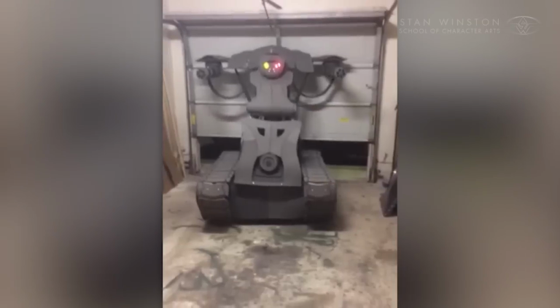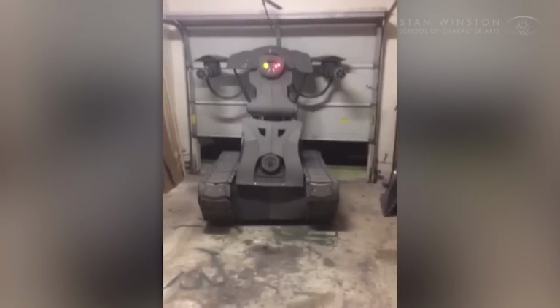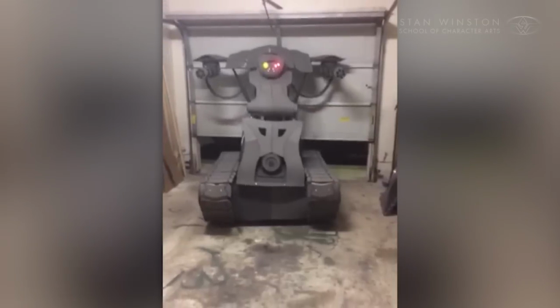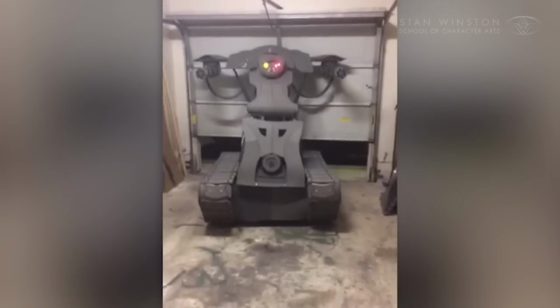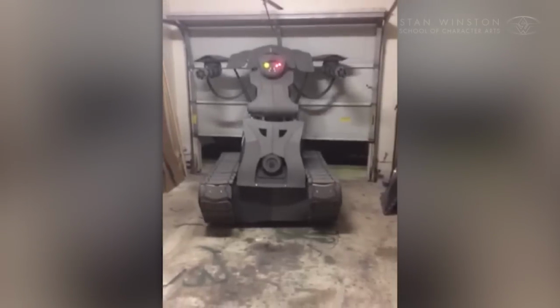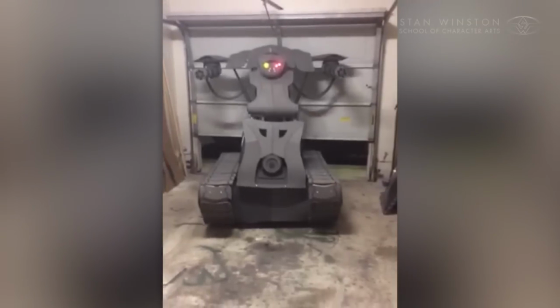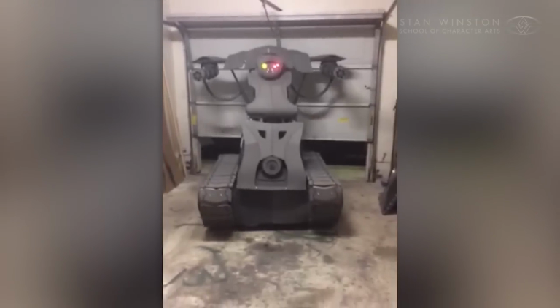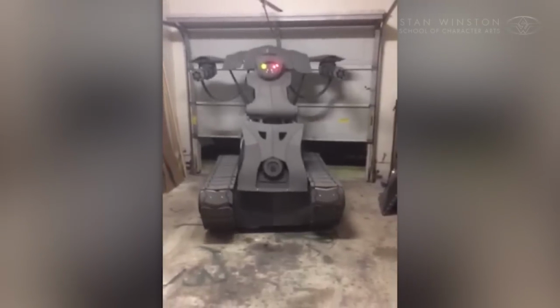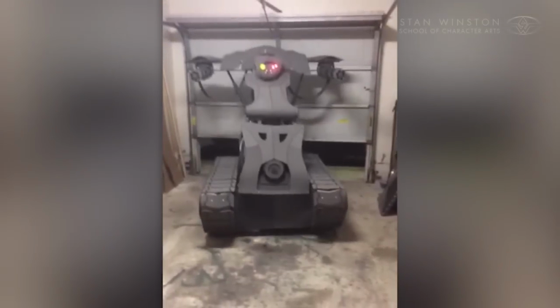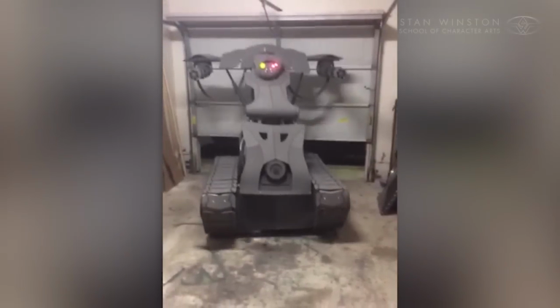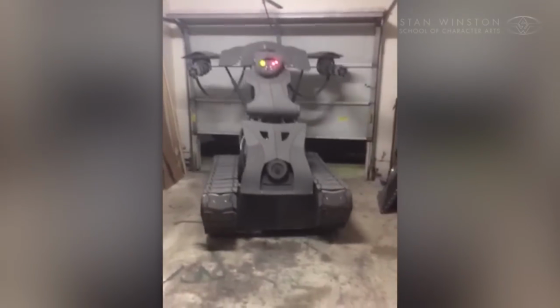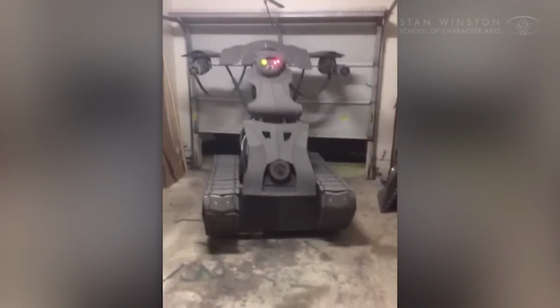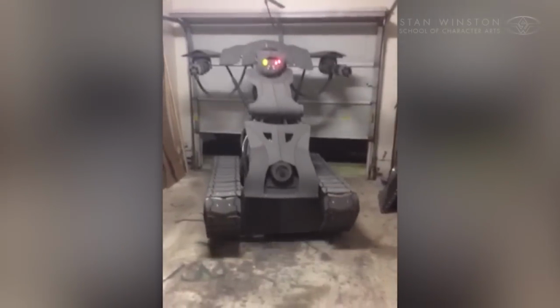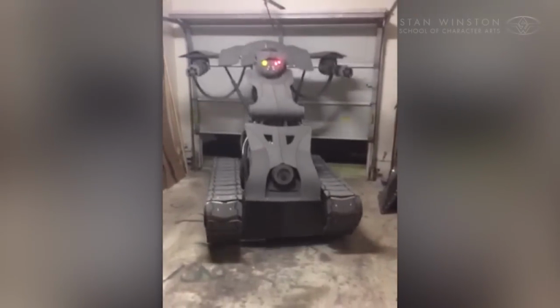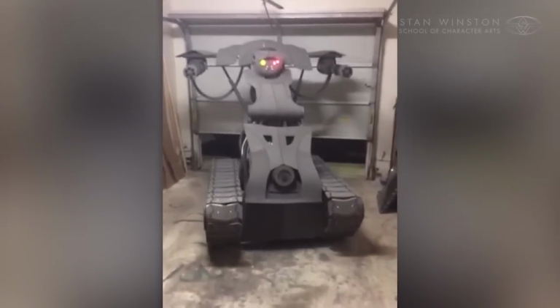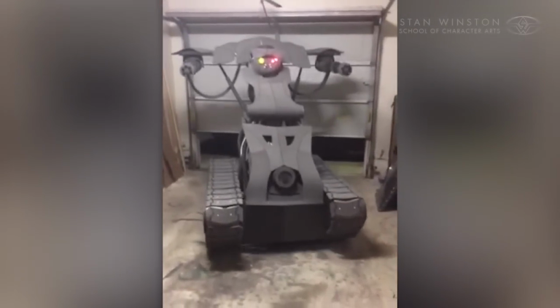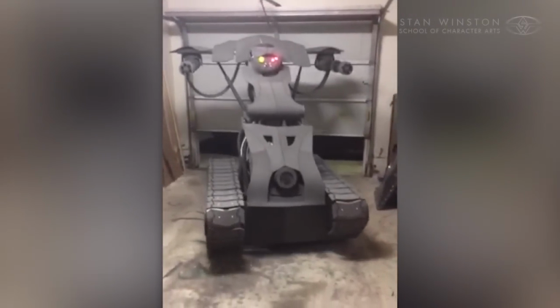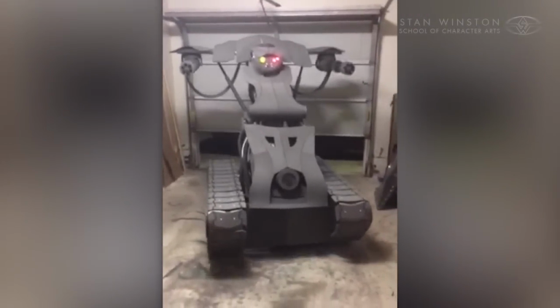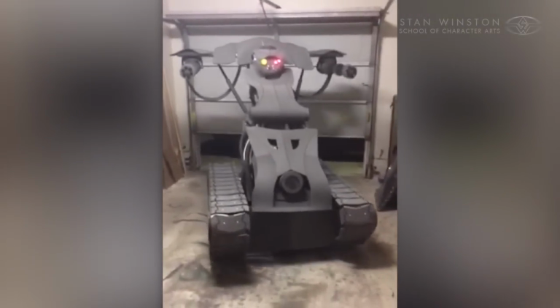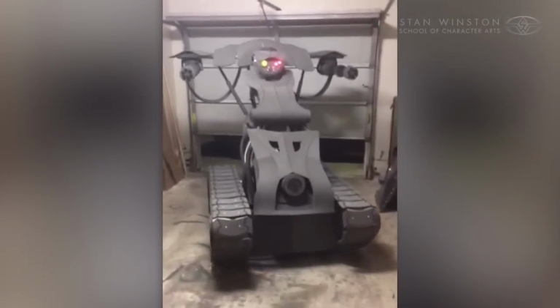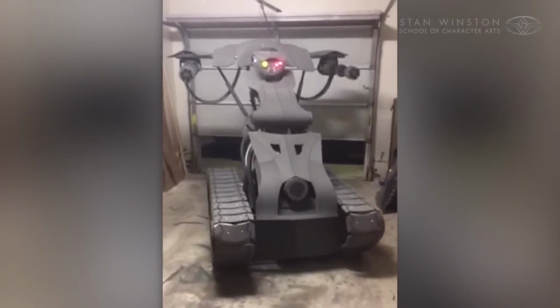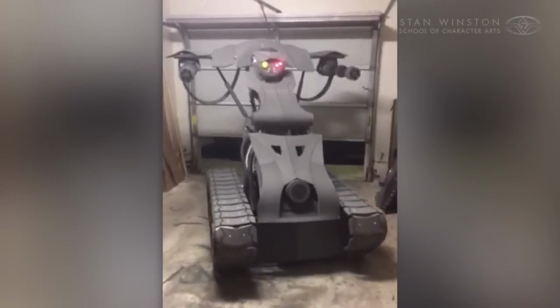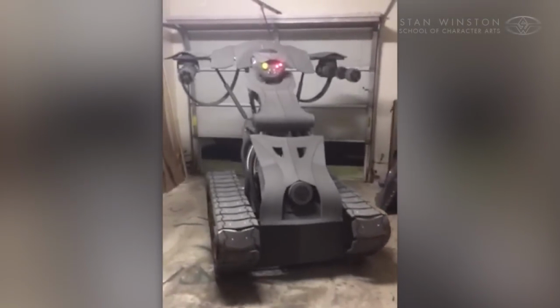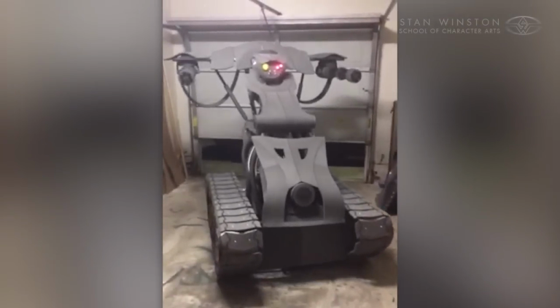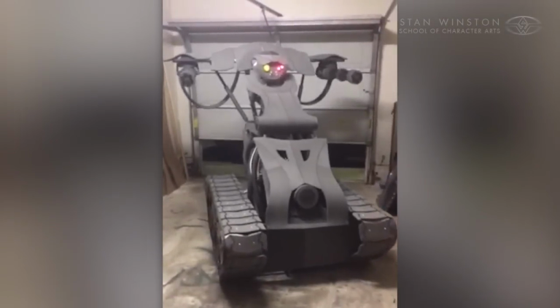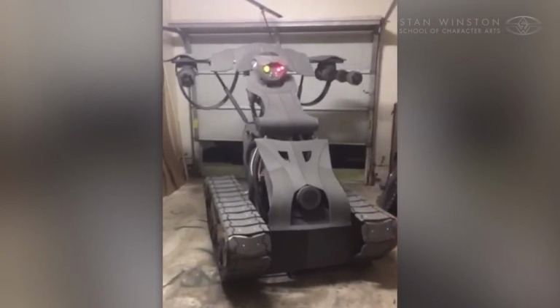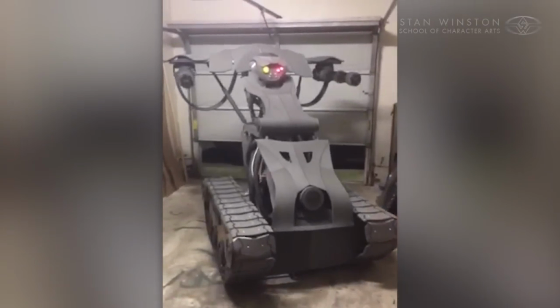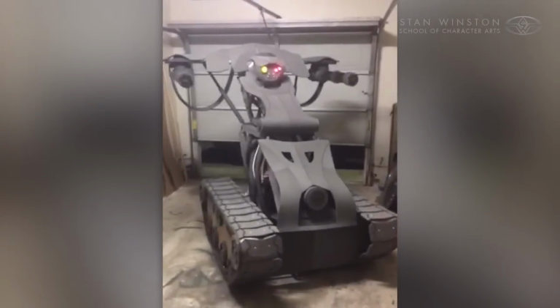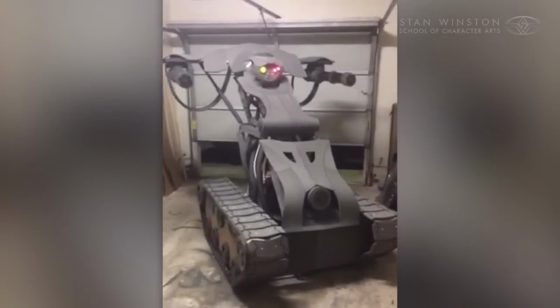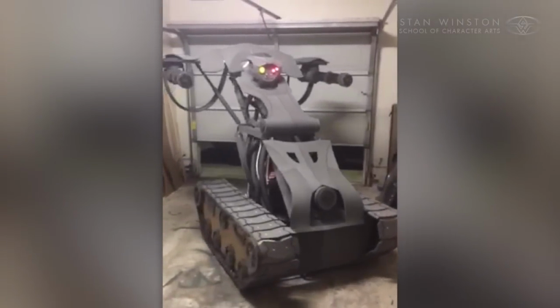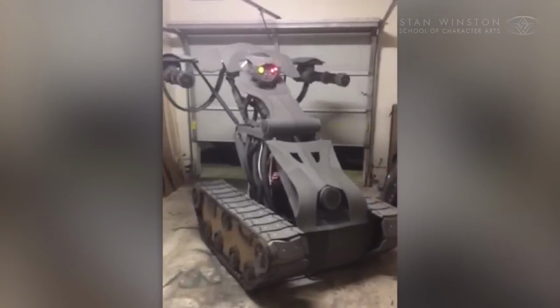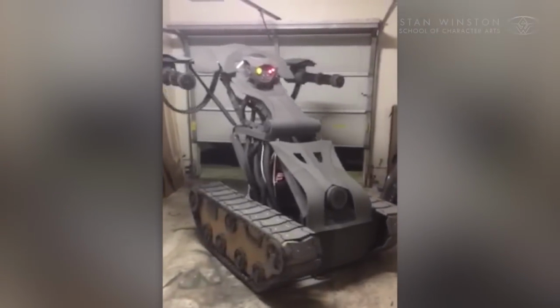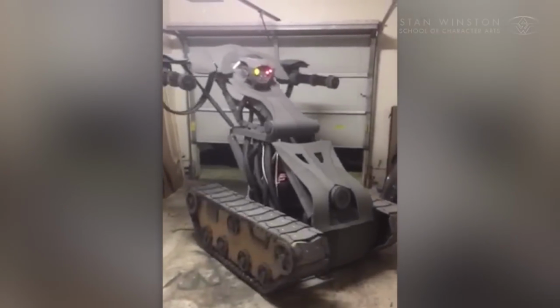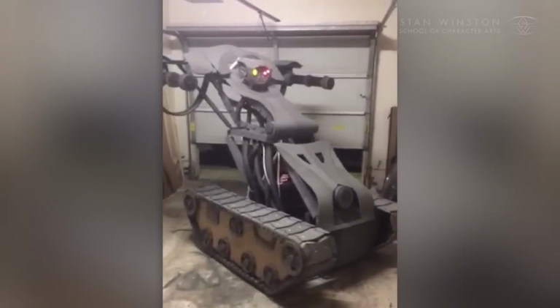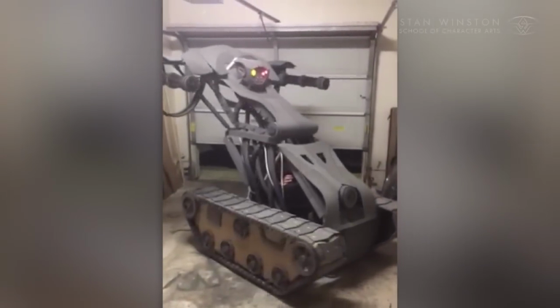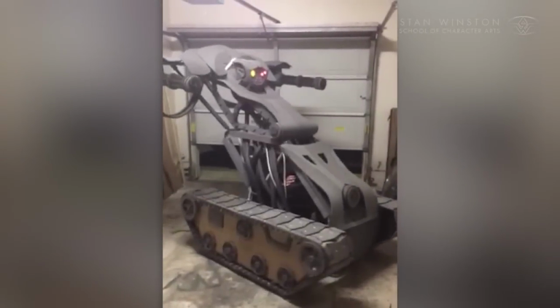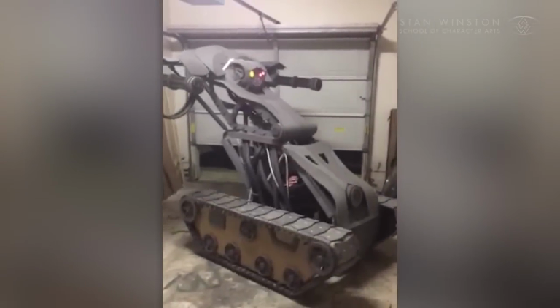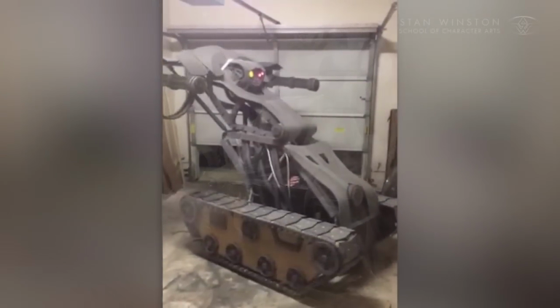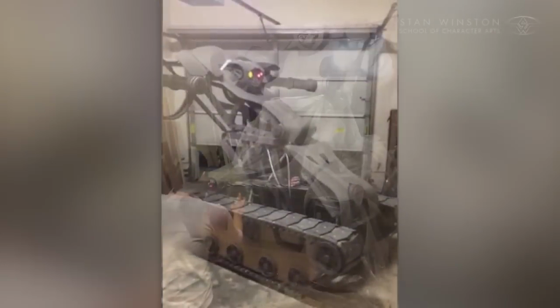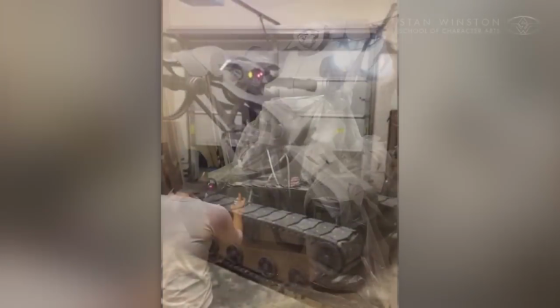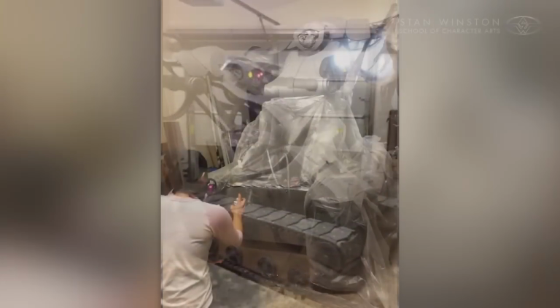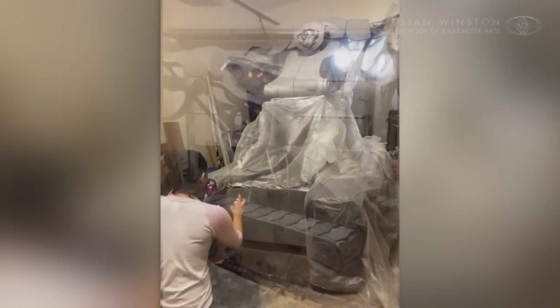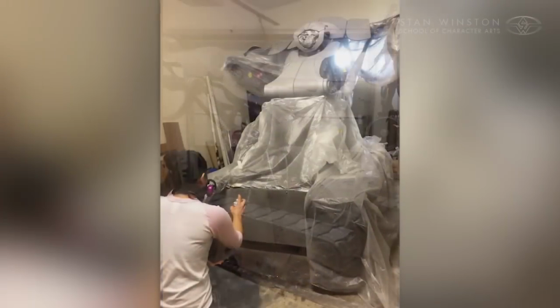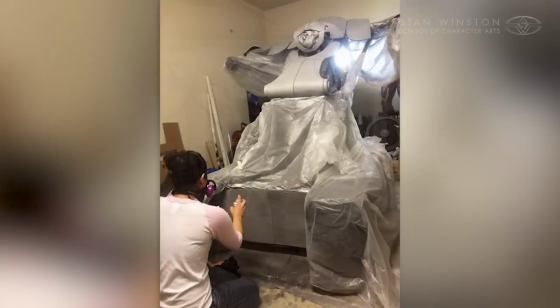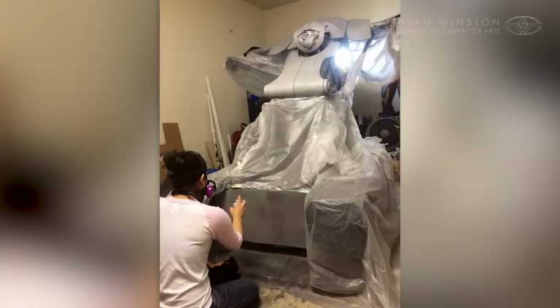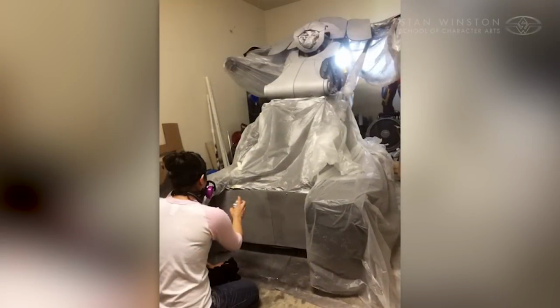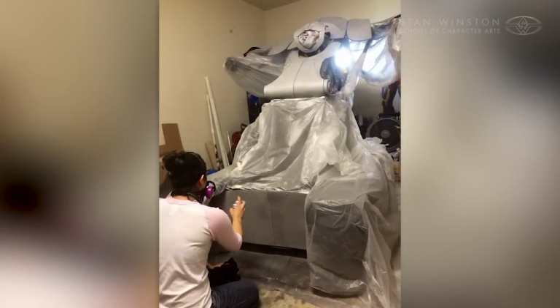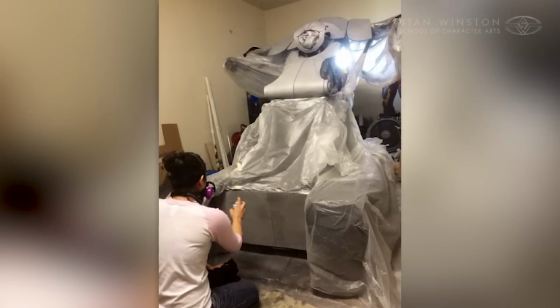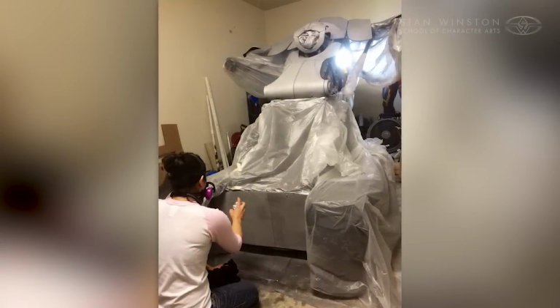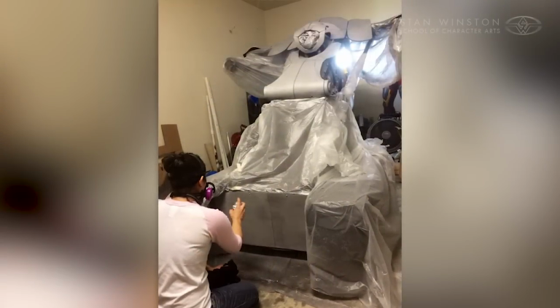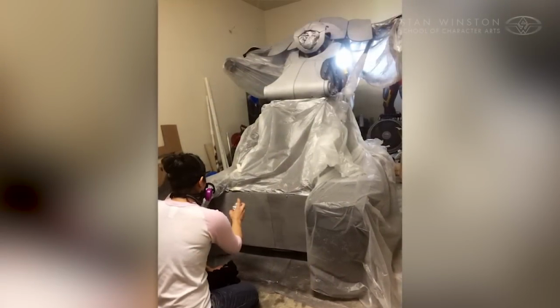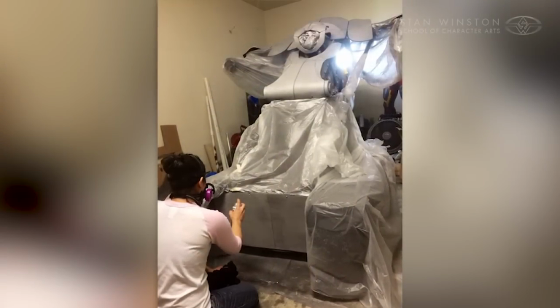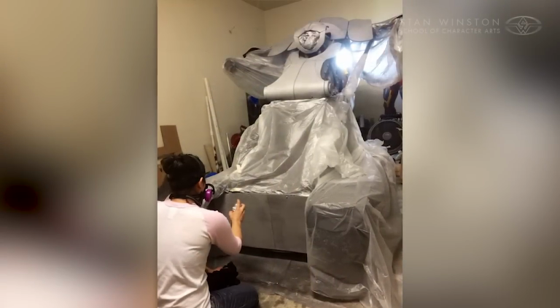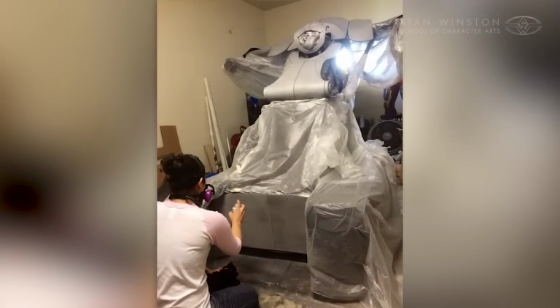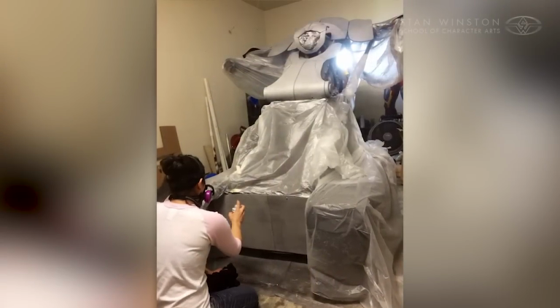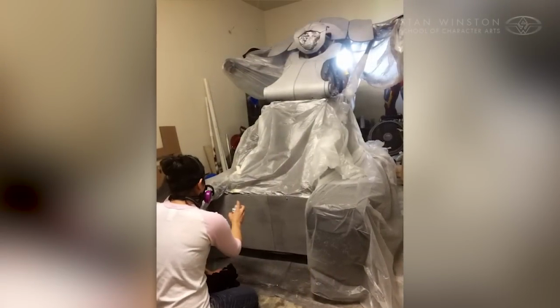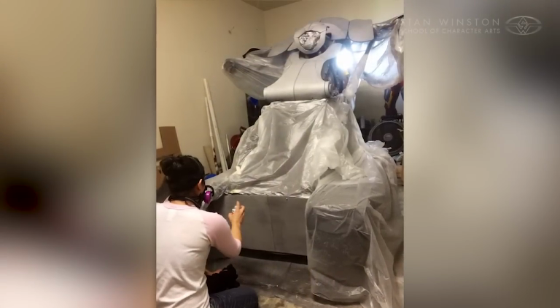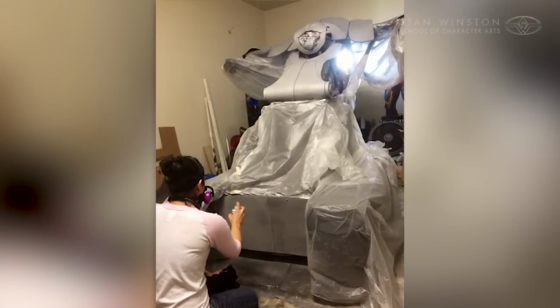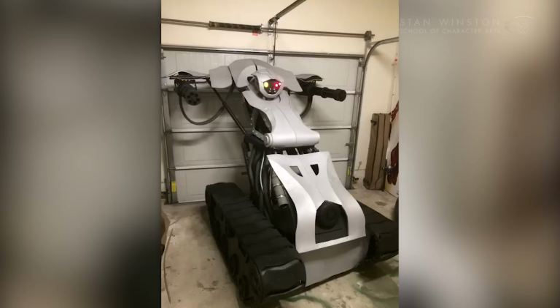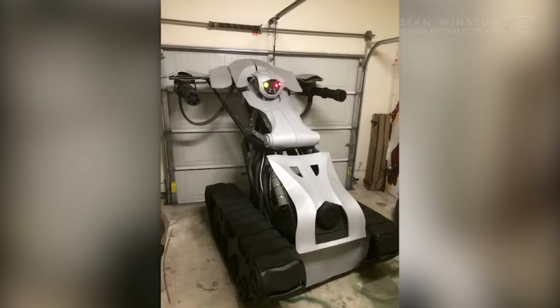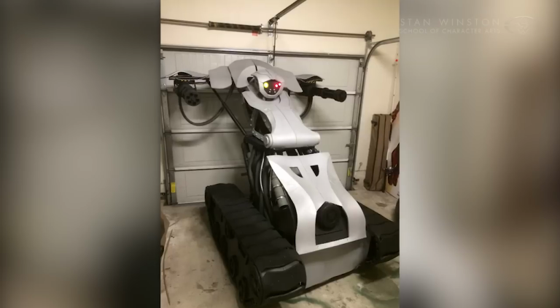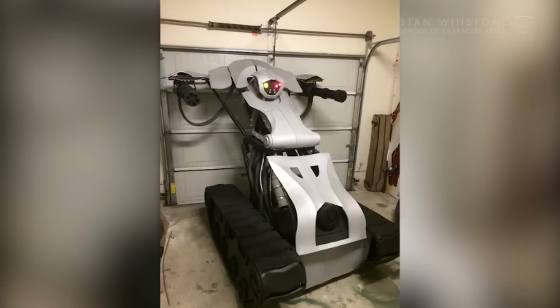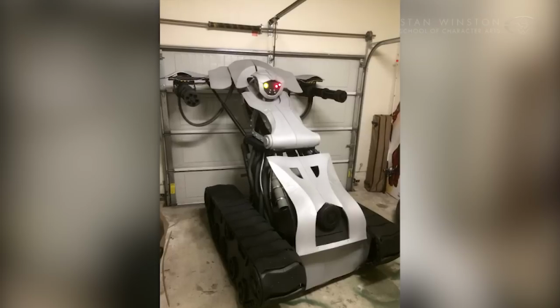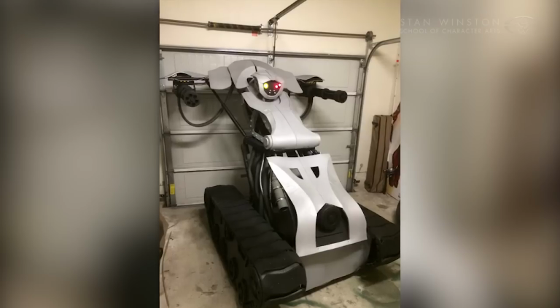Then came some last mobility tests and it would be ready for paint. Courtney handled most of the paint stages and really gave it an awesome paint job.